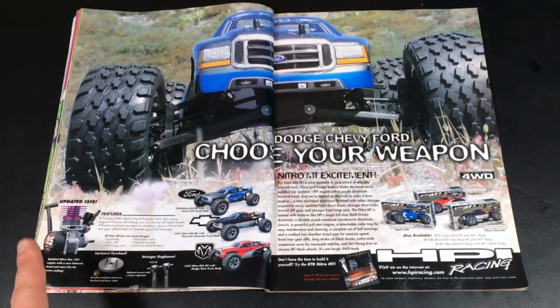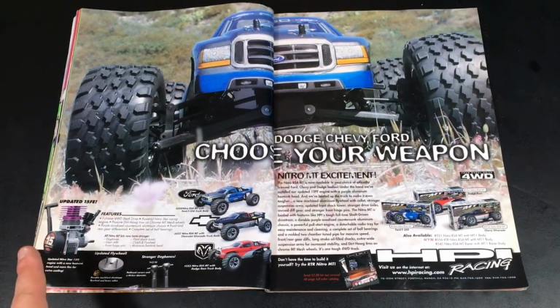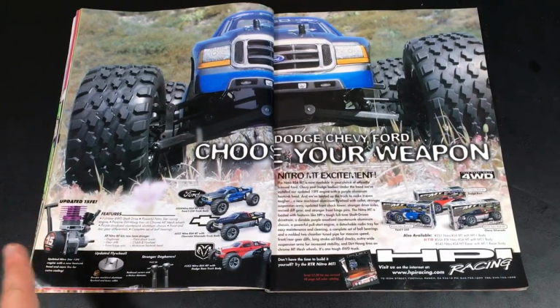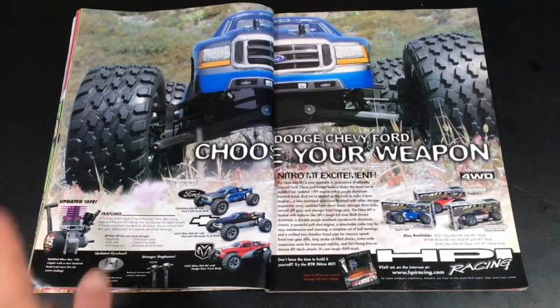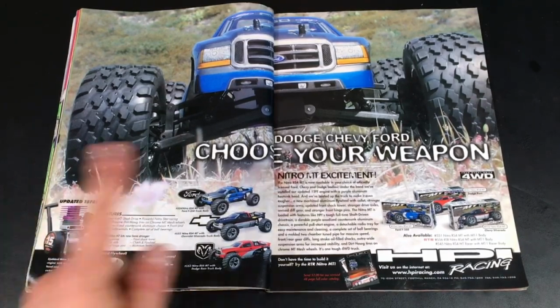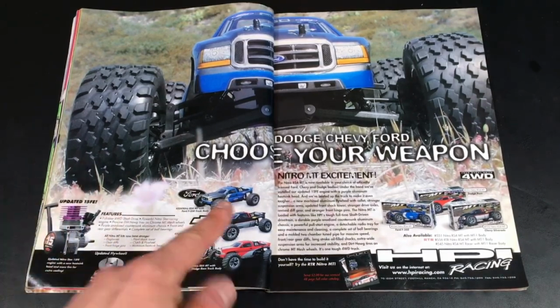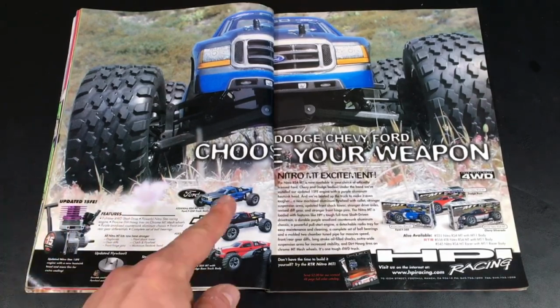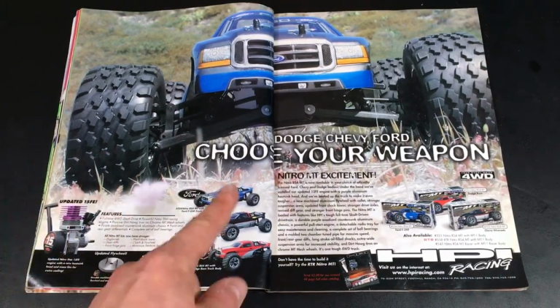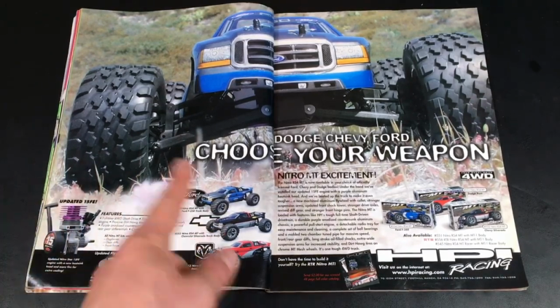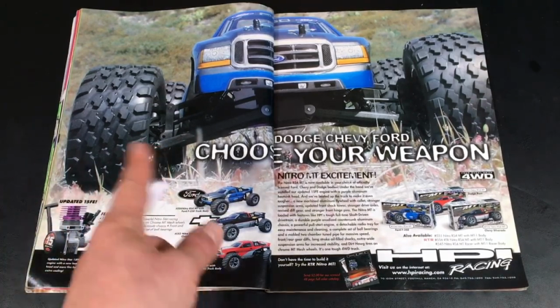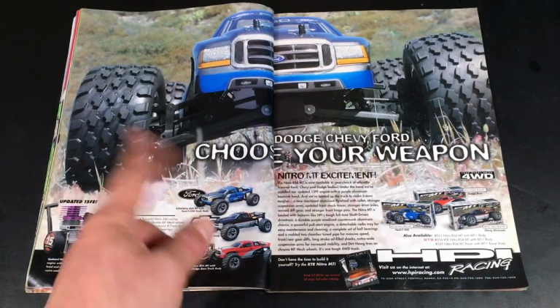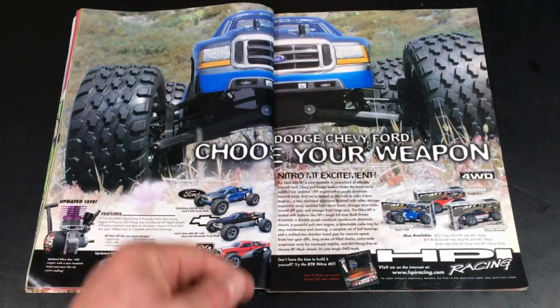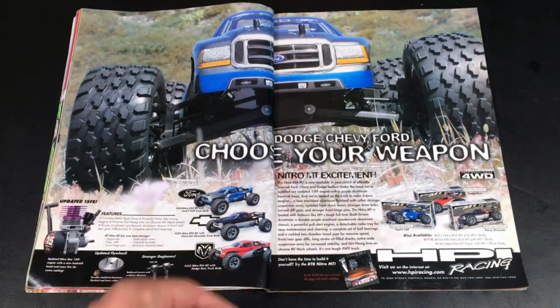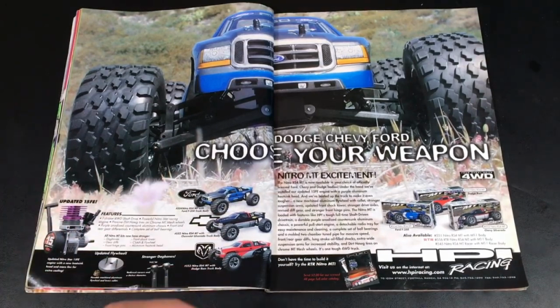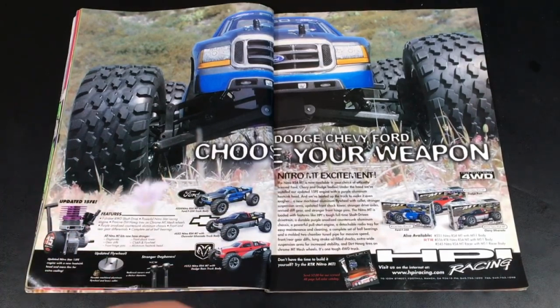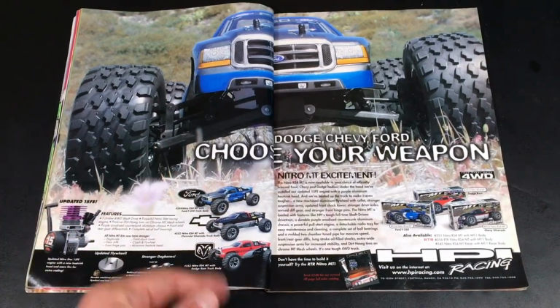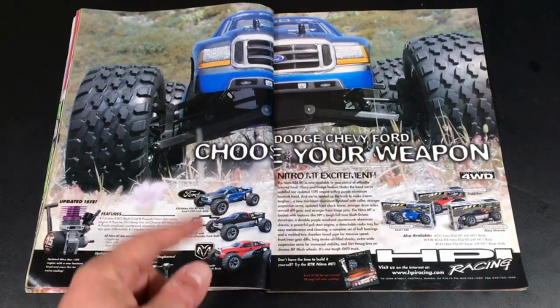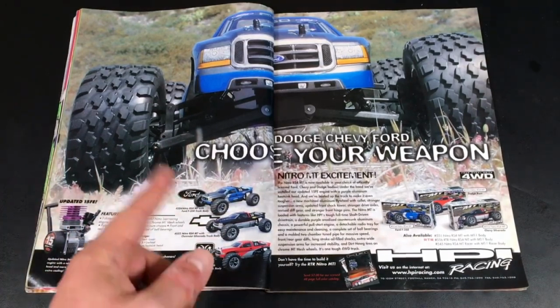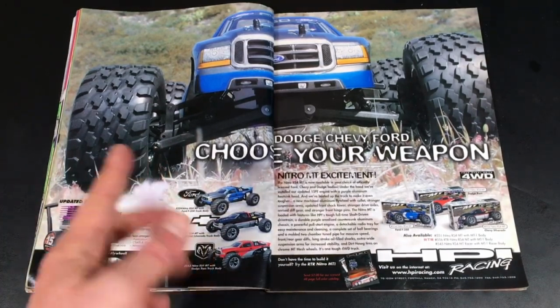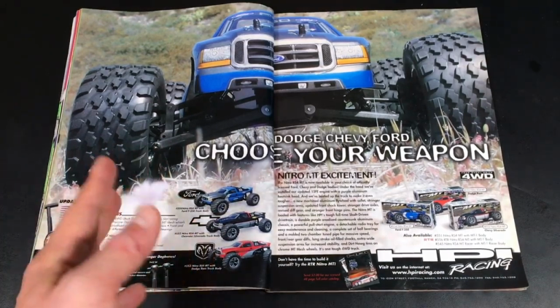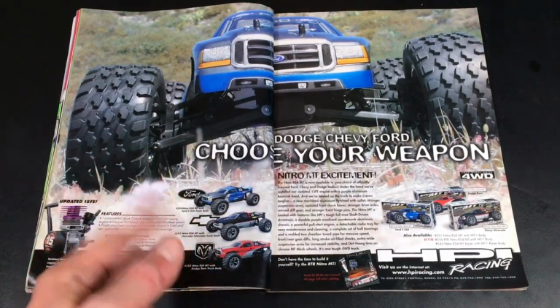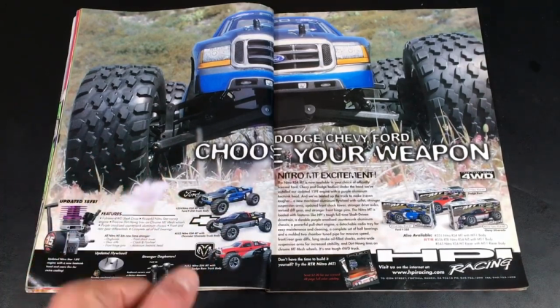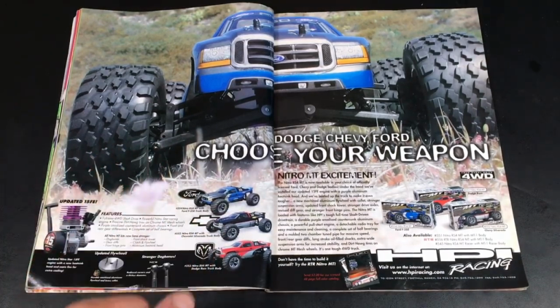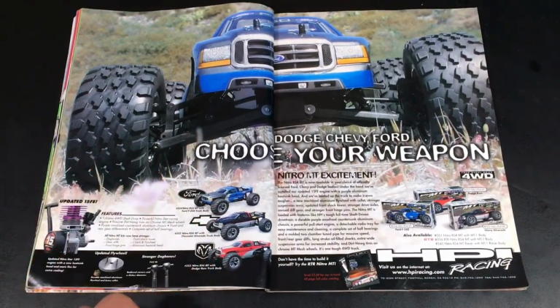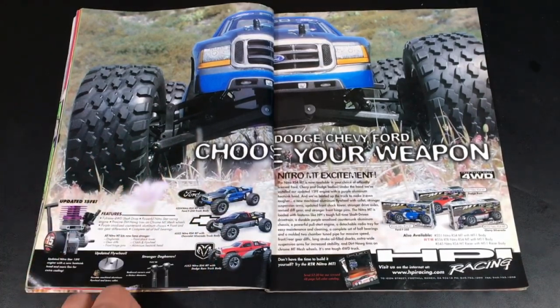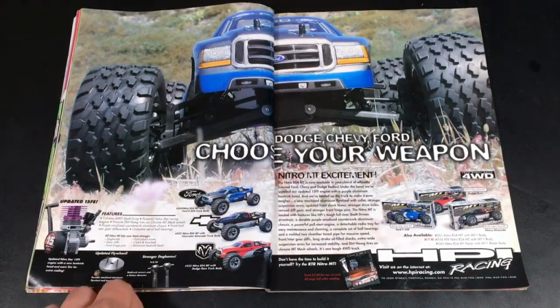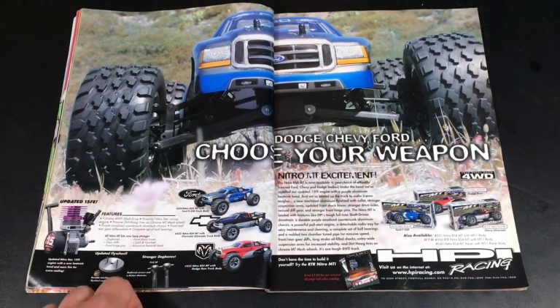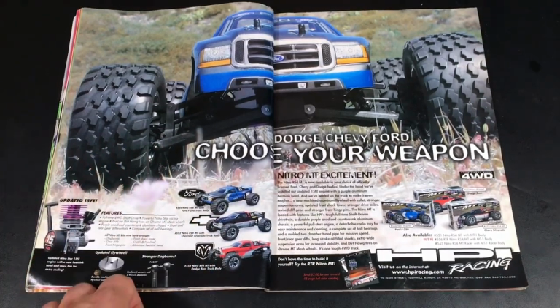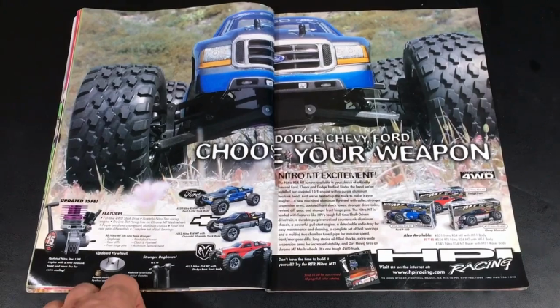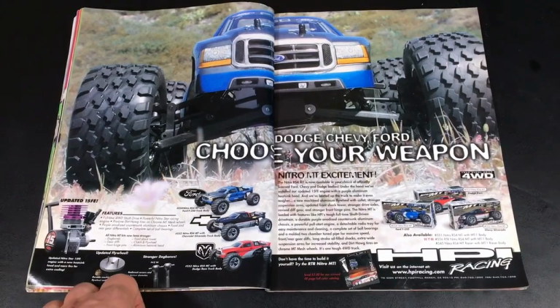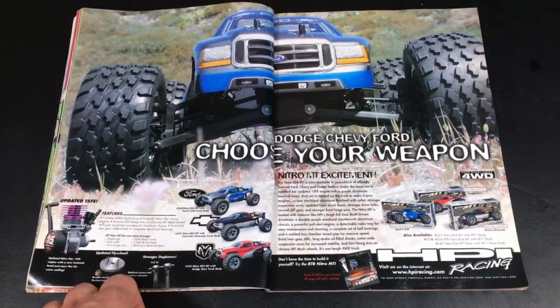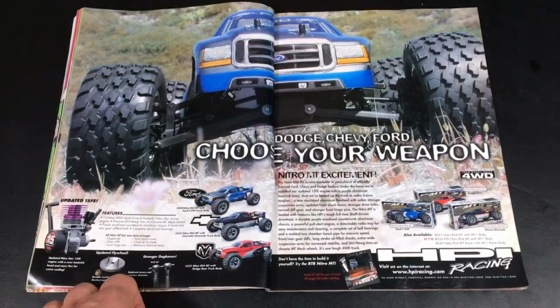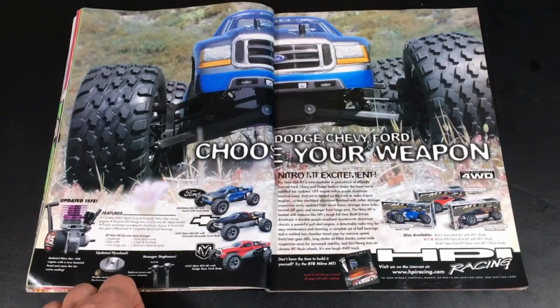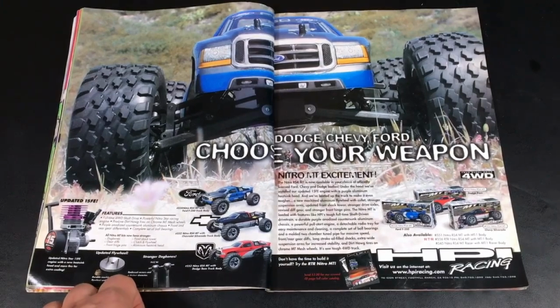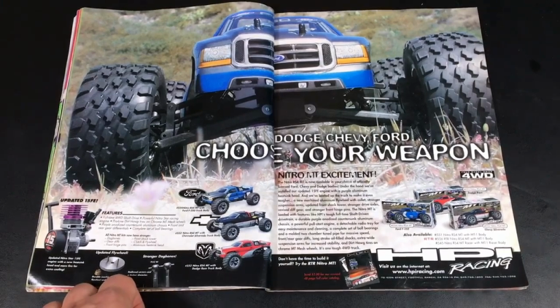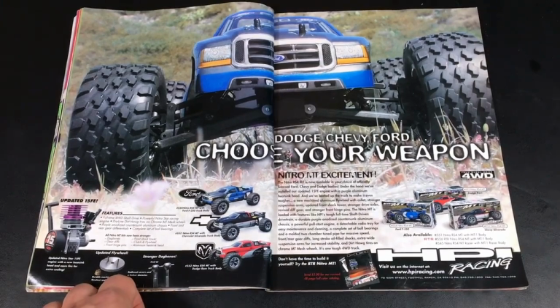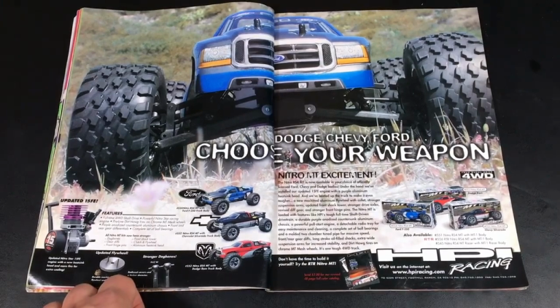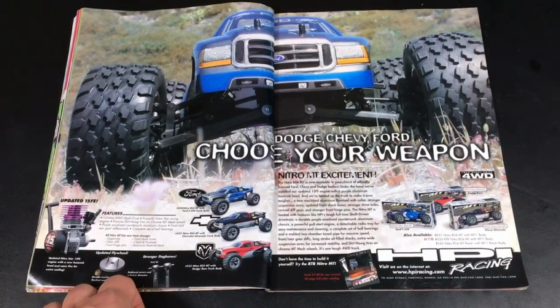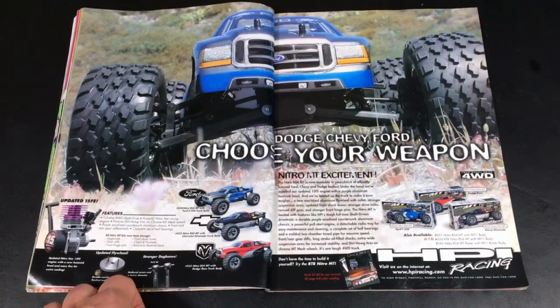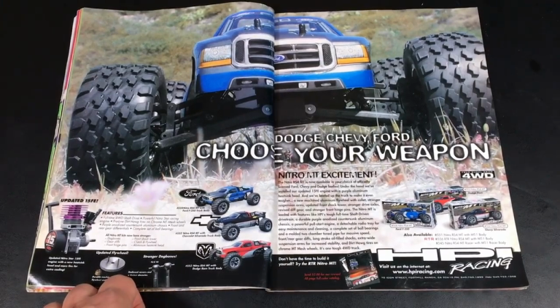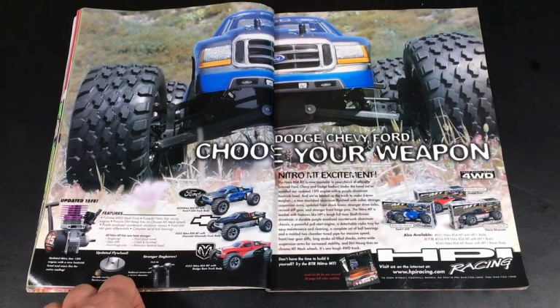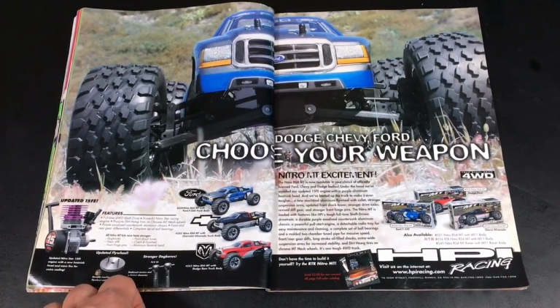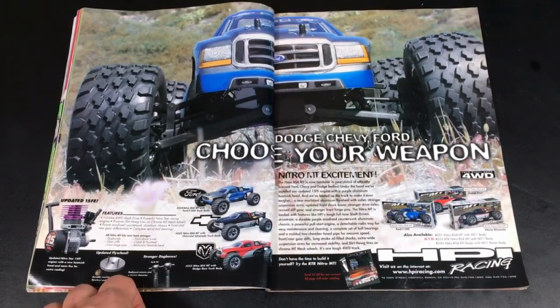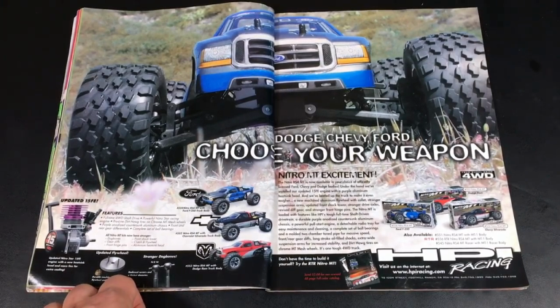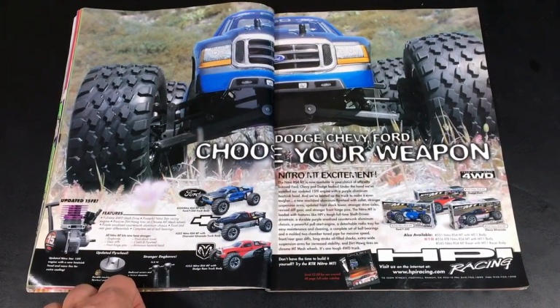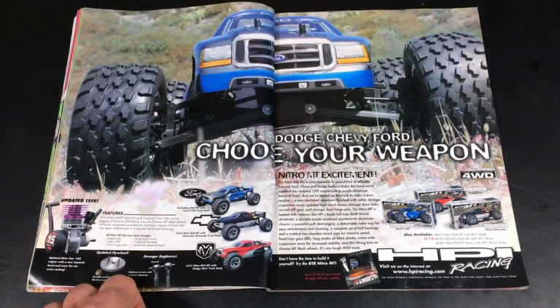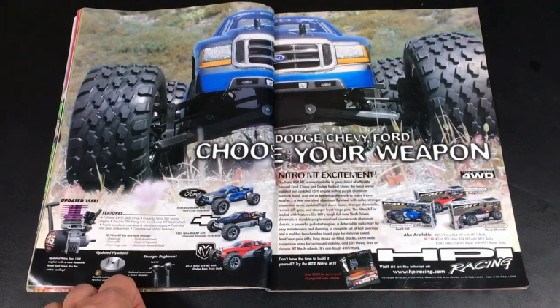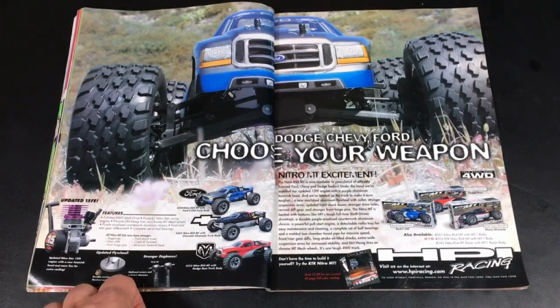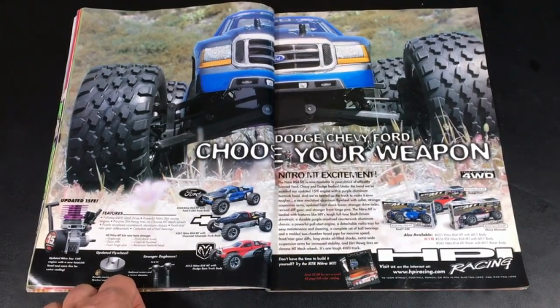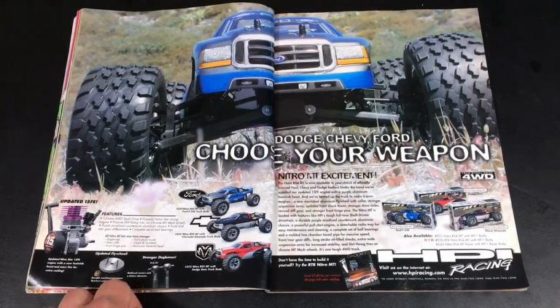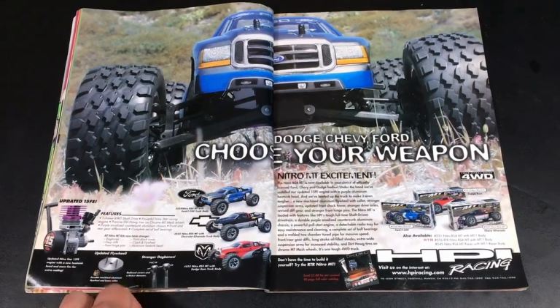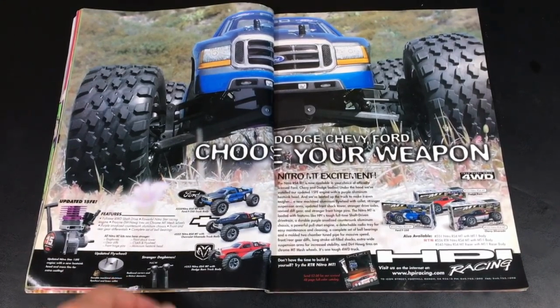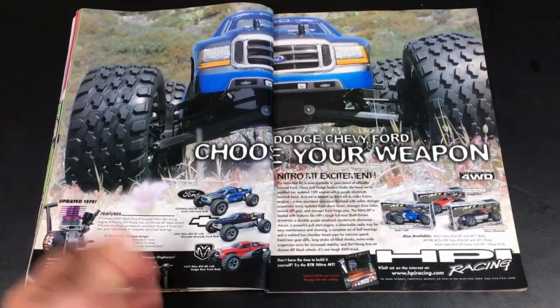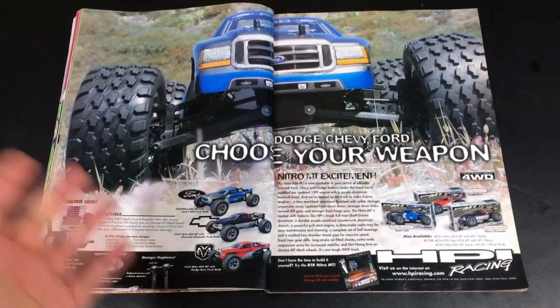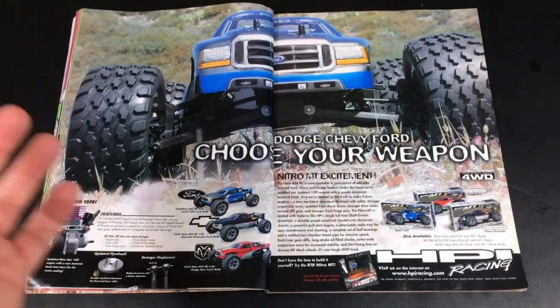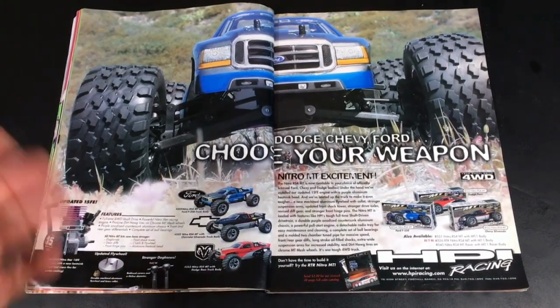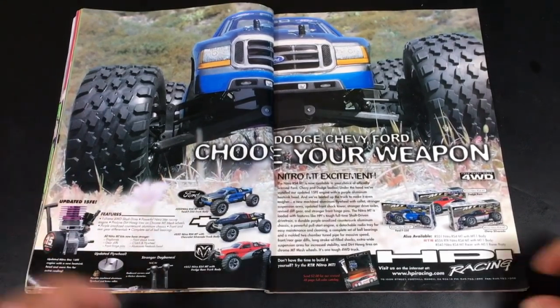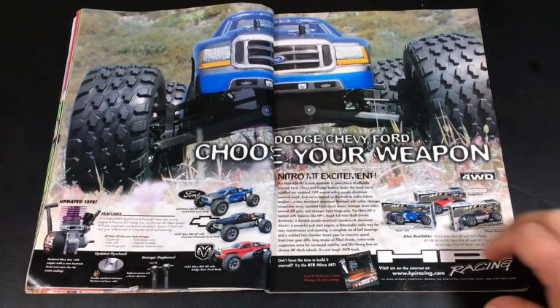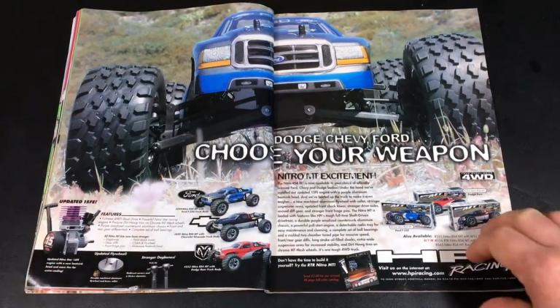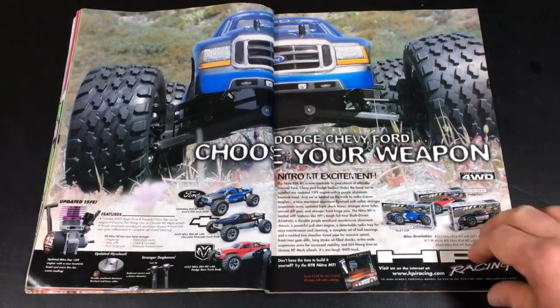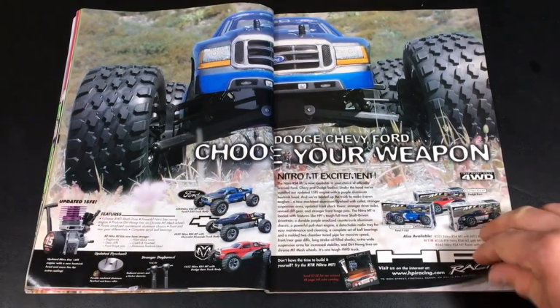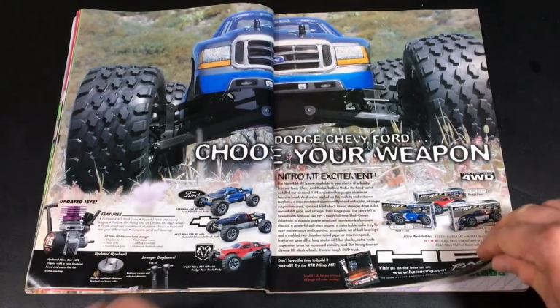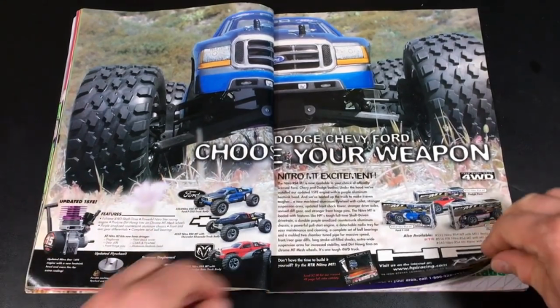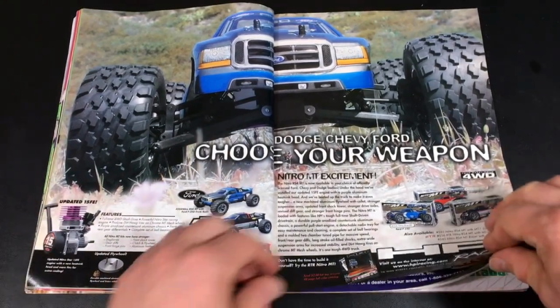This was a good low-end budget stadium truck to get at the time. I actually still like these to this day.